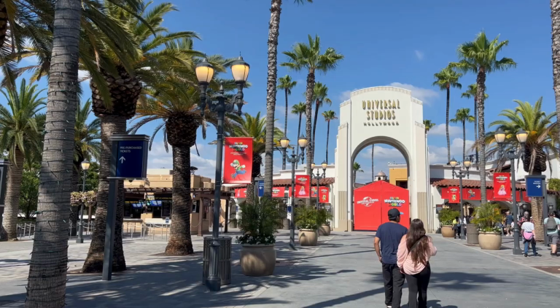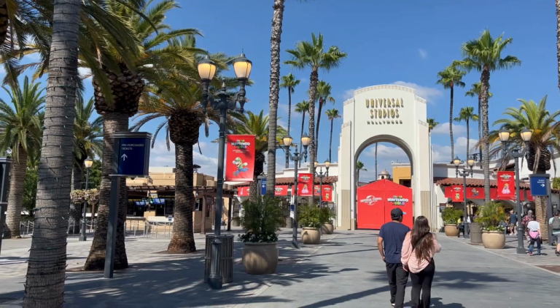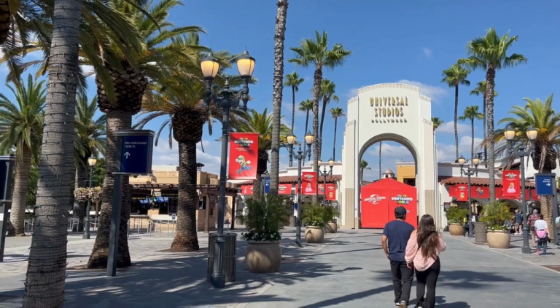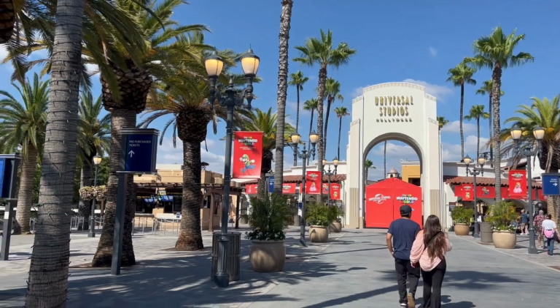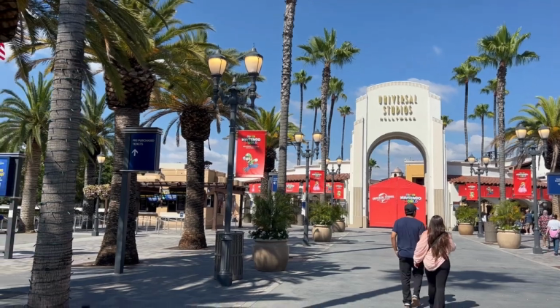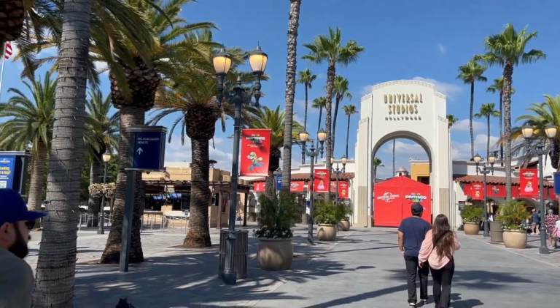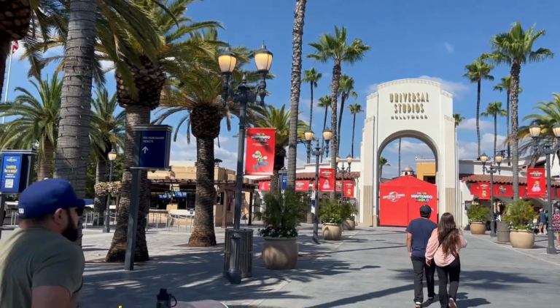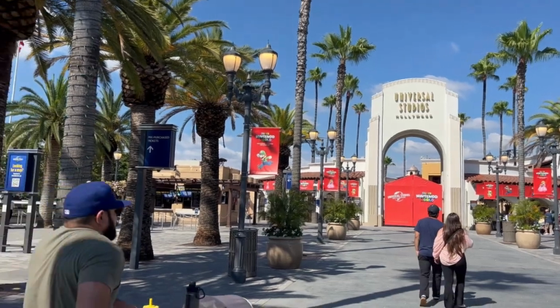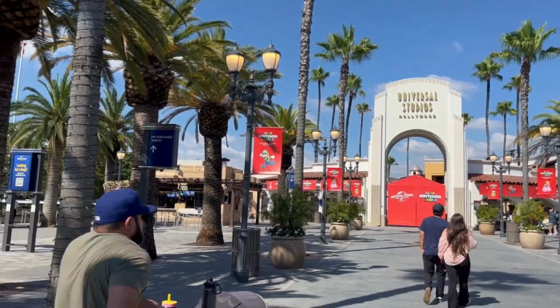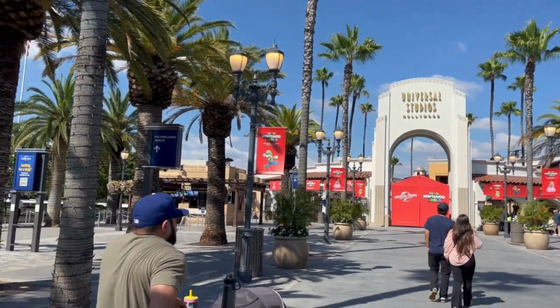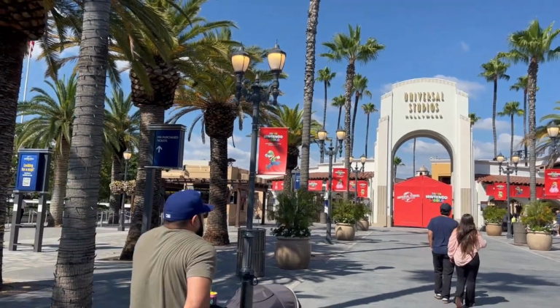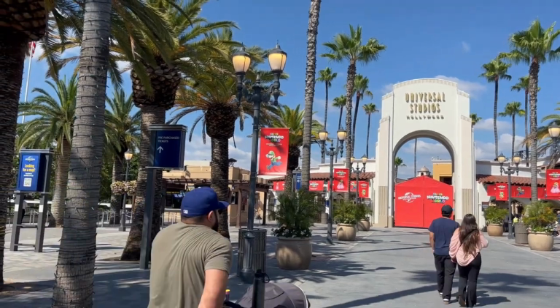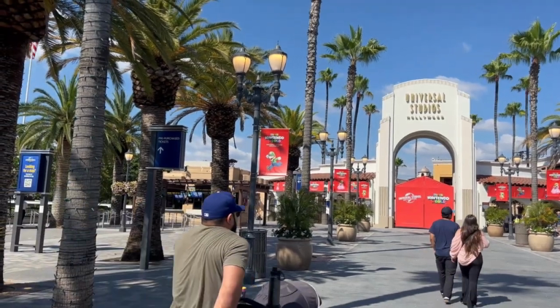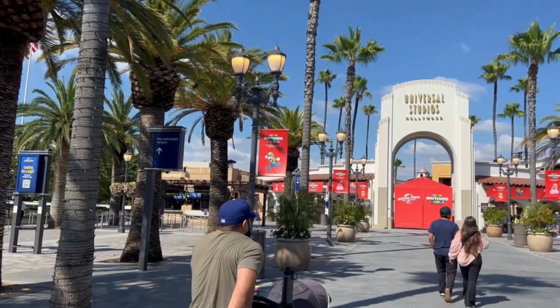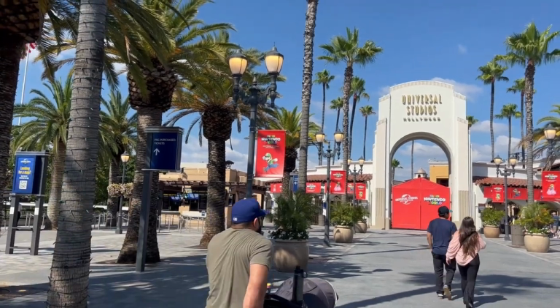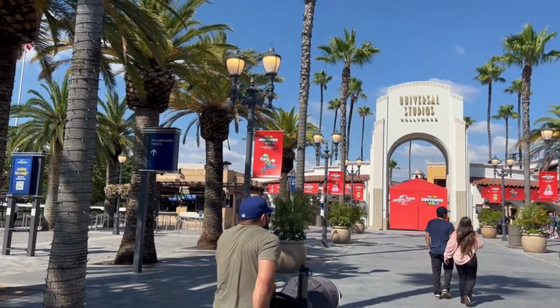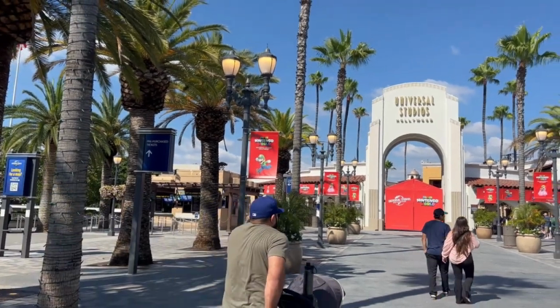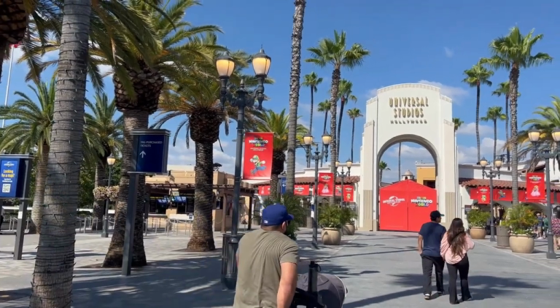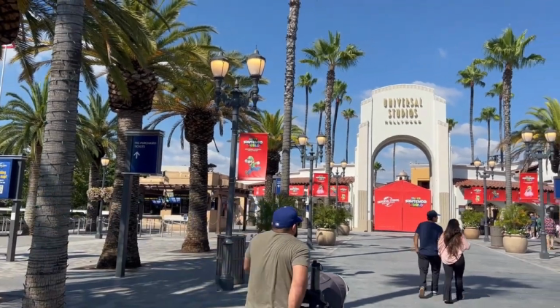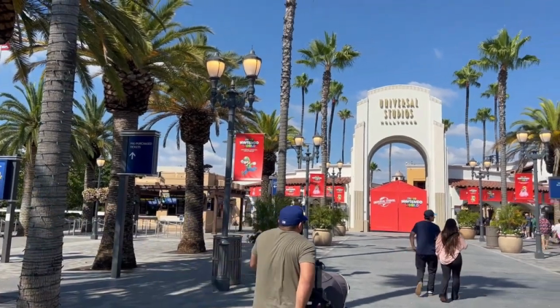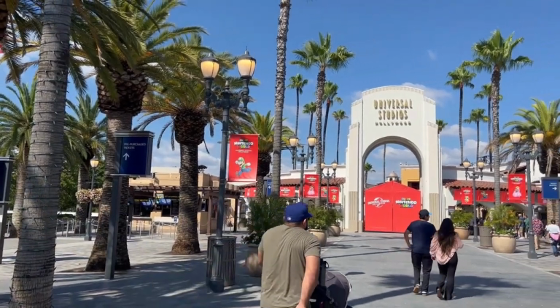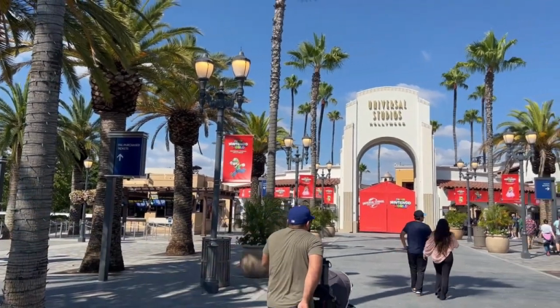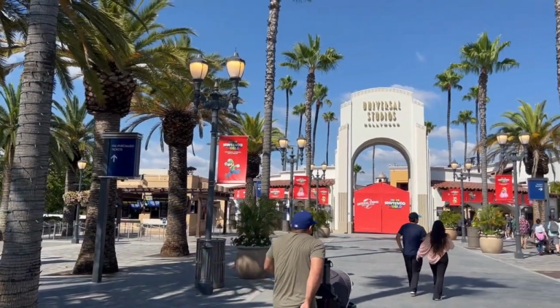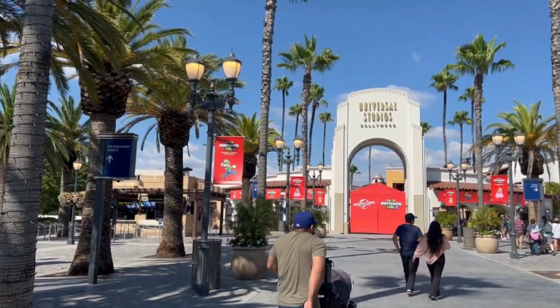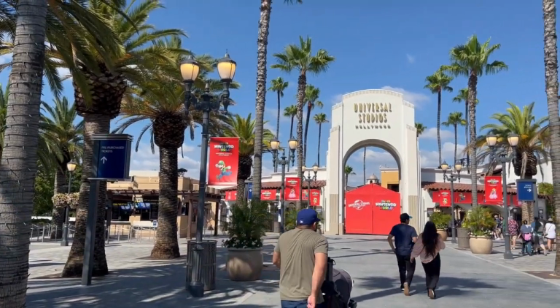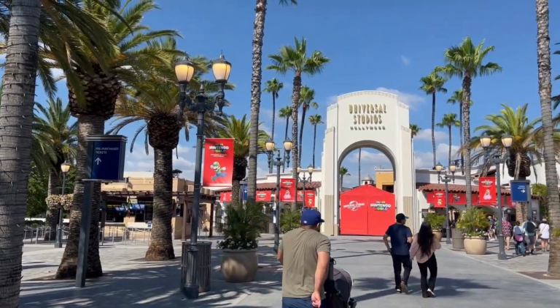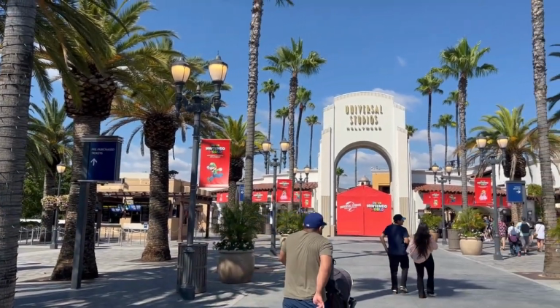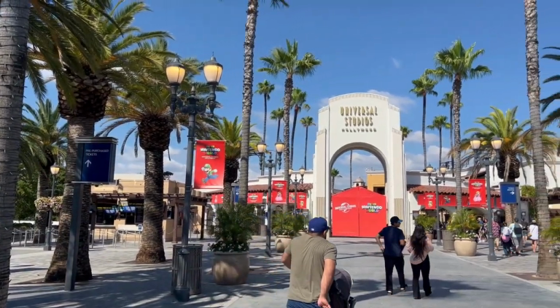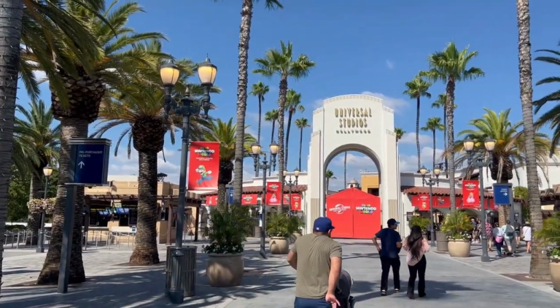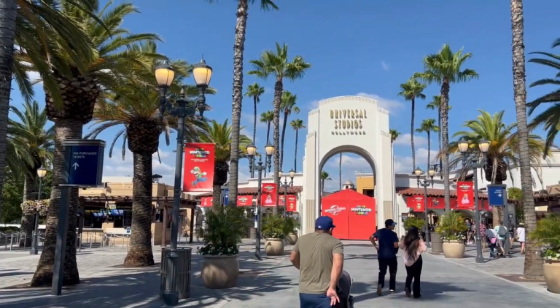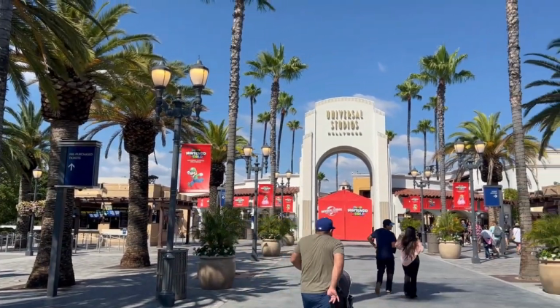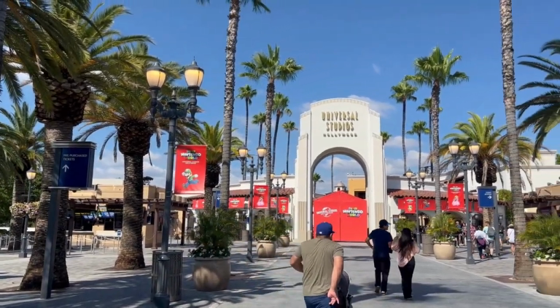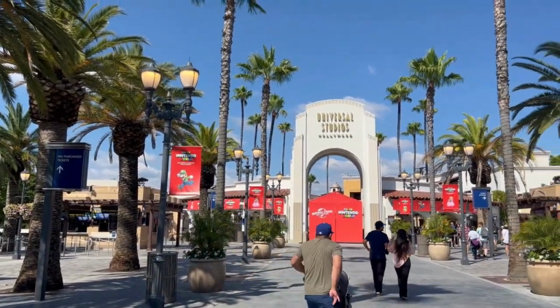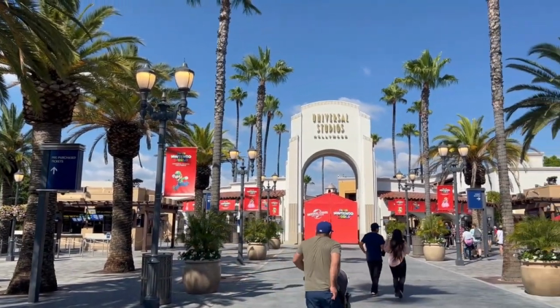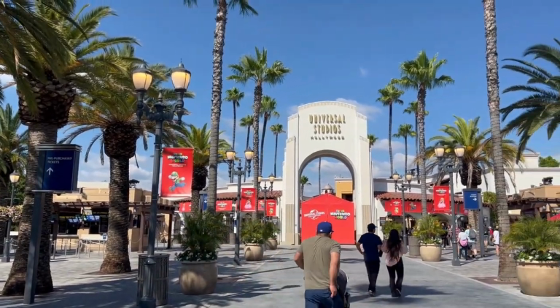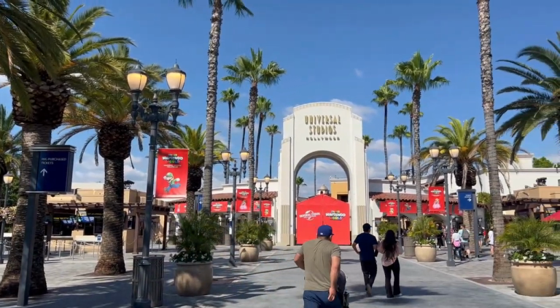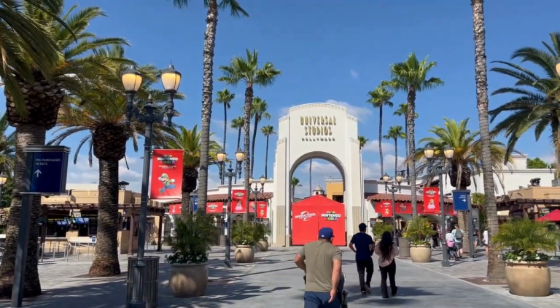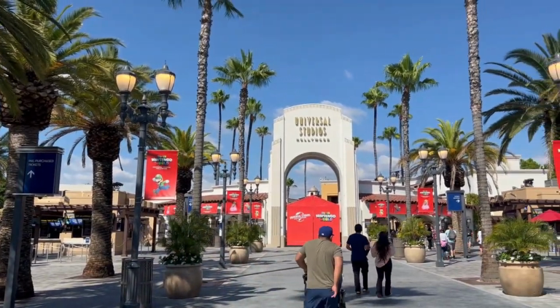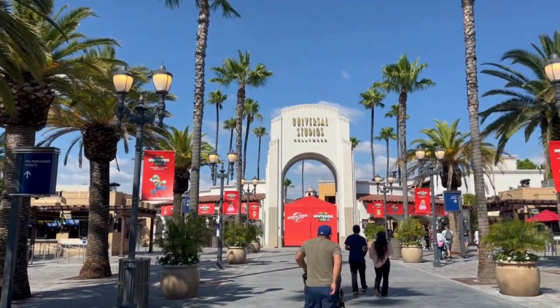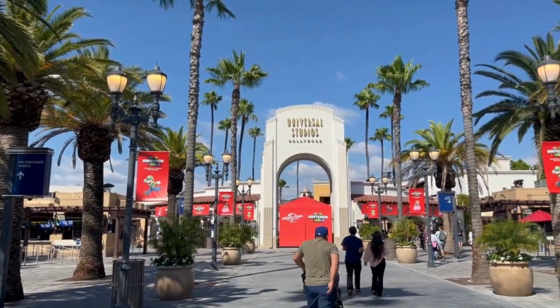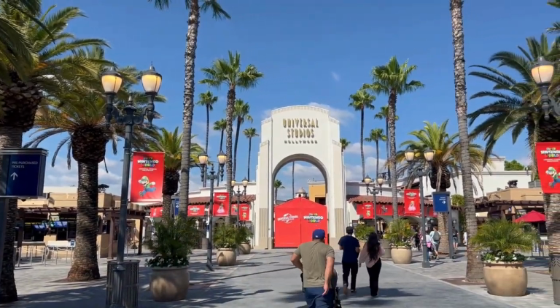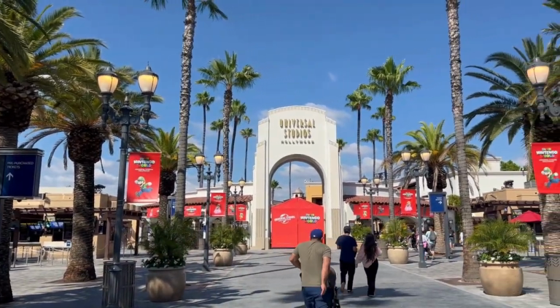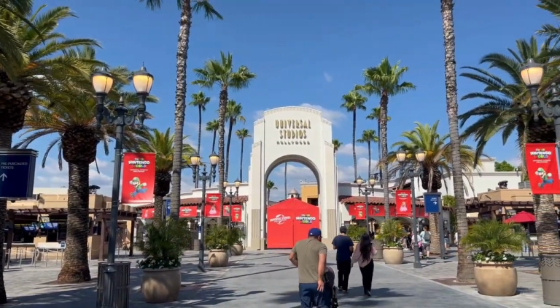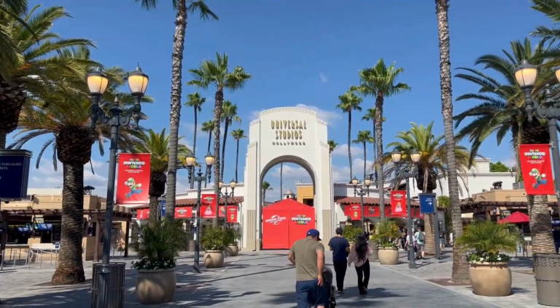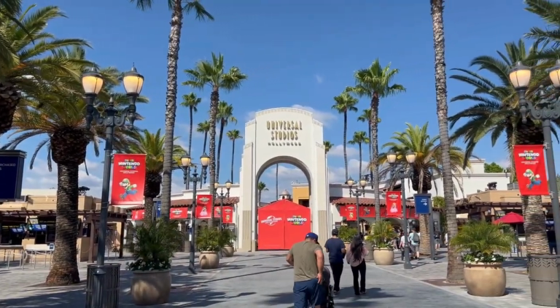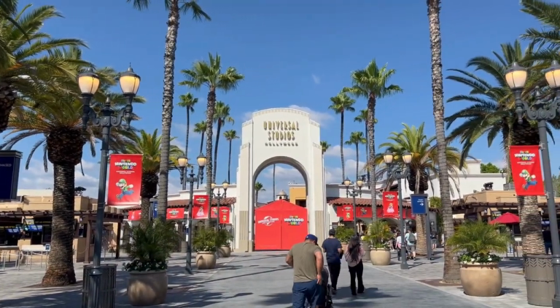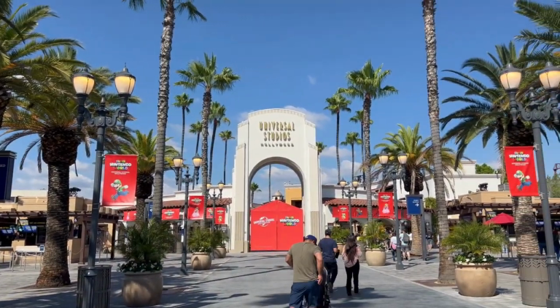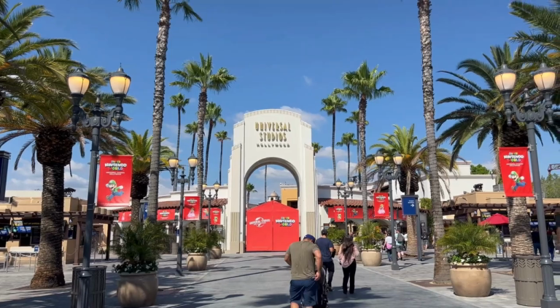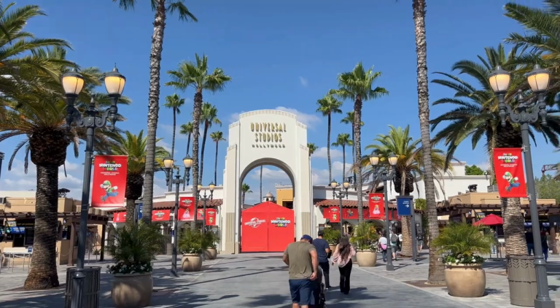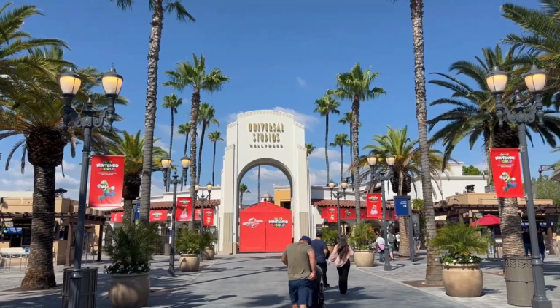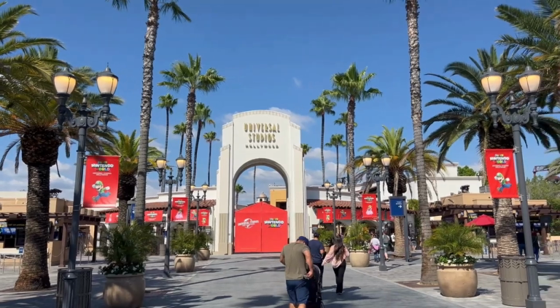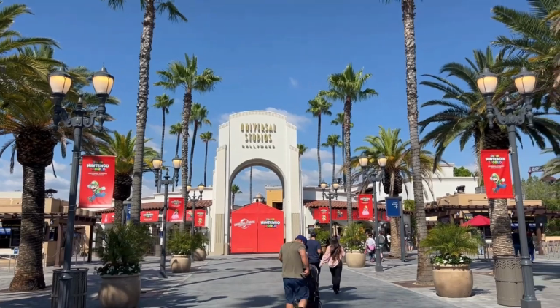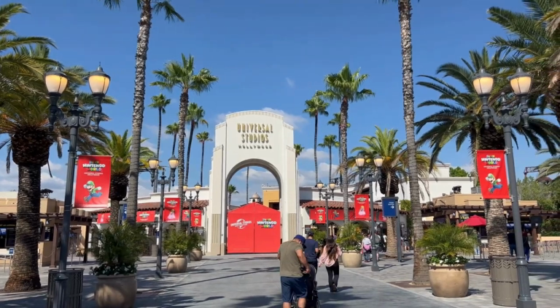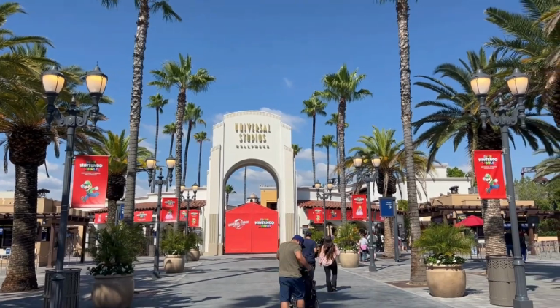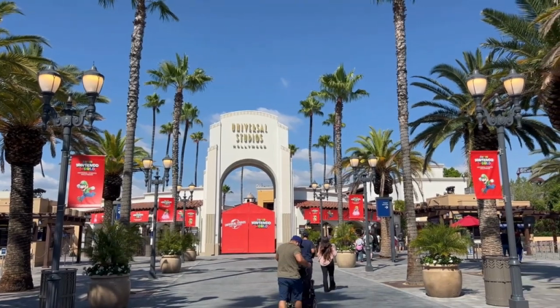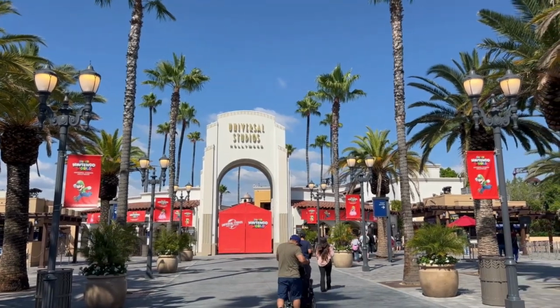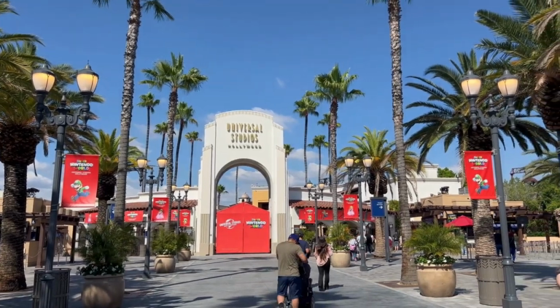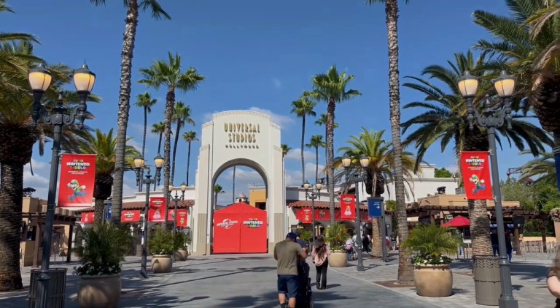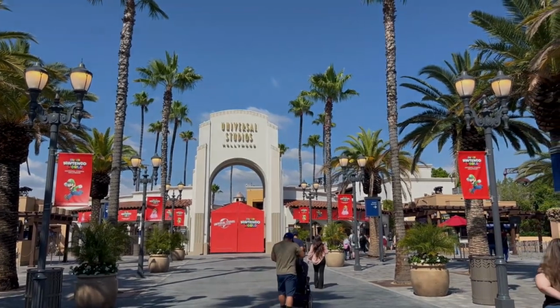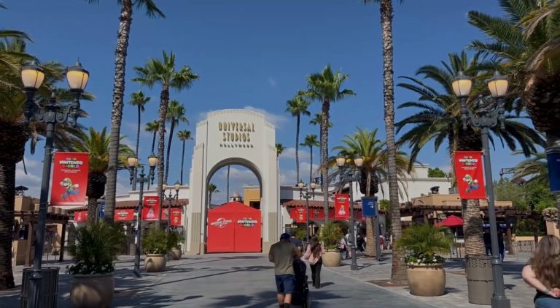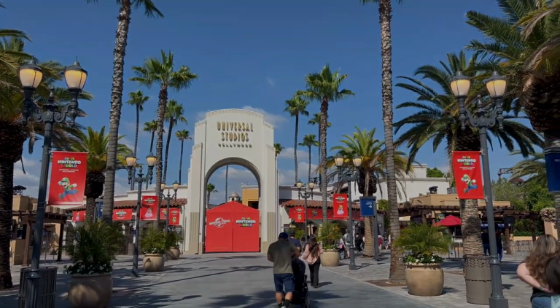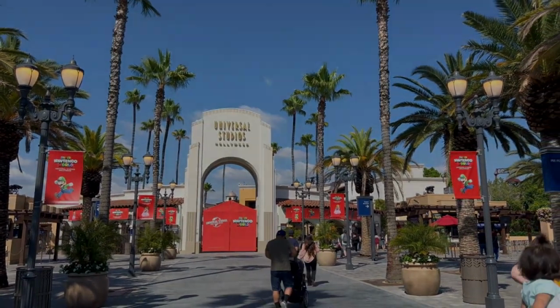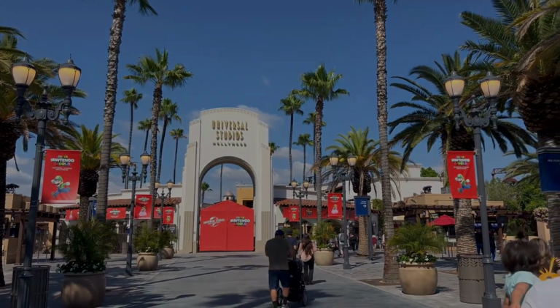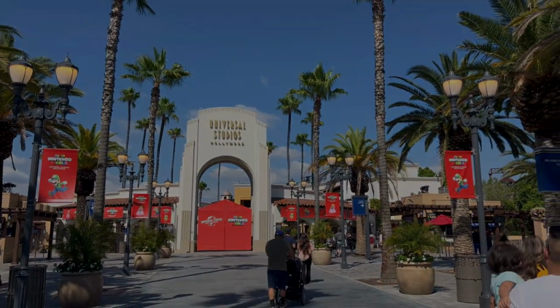Welcome back to Theme Park Wizard. In this video, we're going to talk about the top three fastest rides at Universal Studios Hollywood.